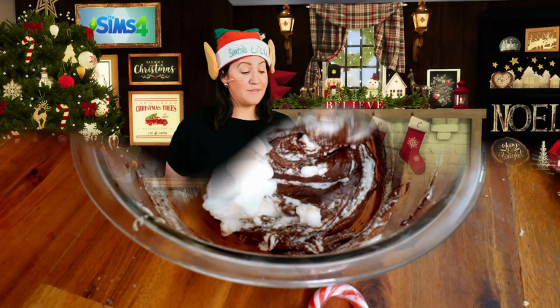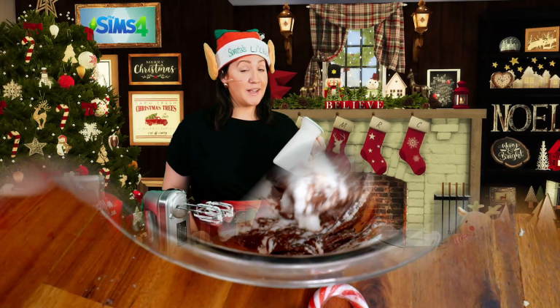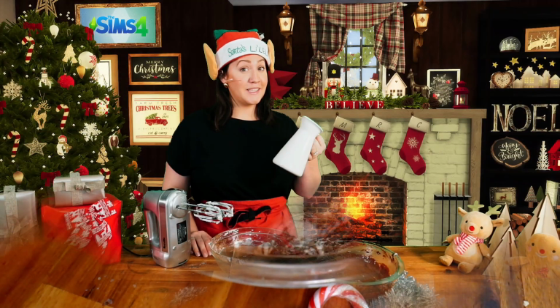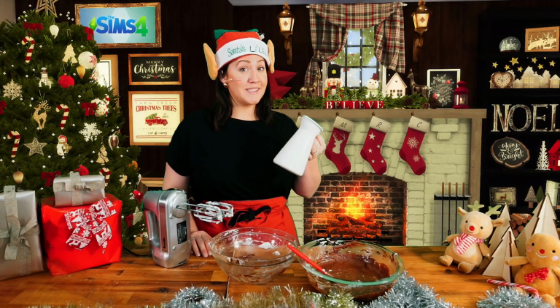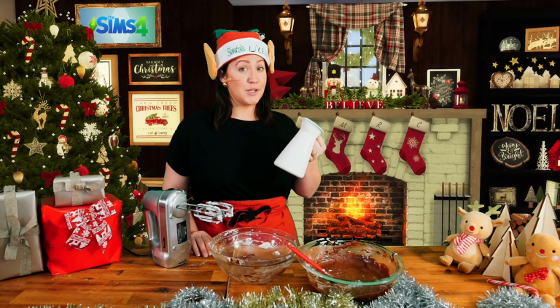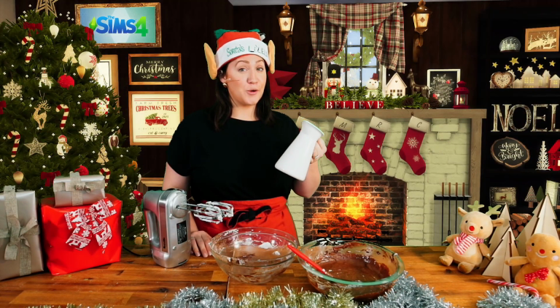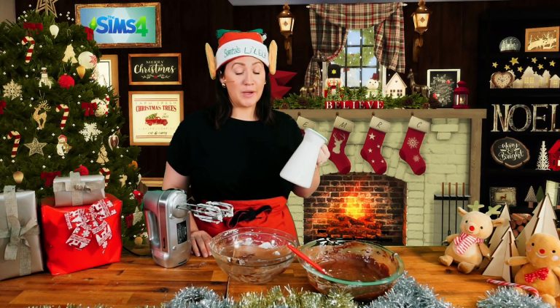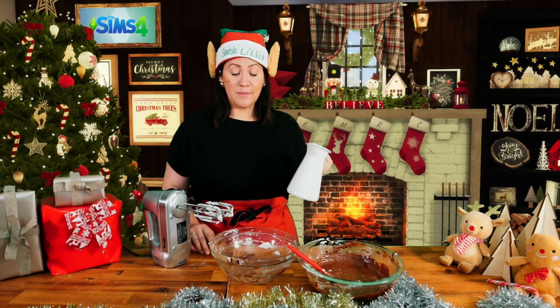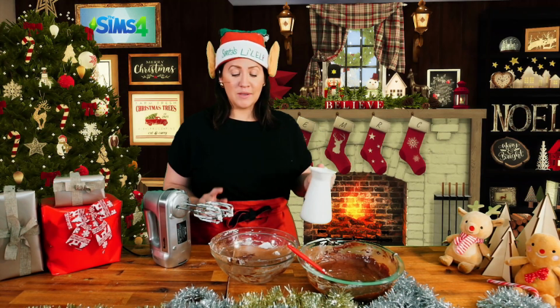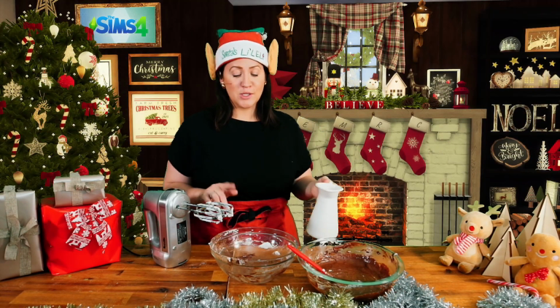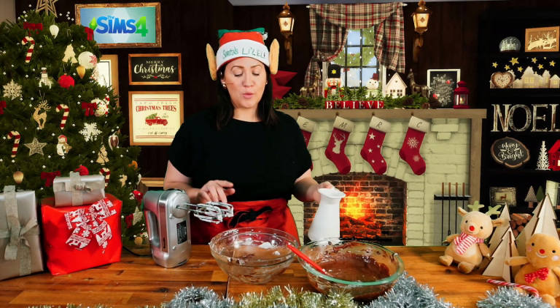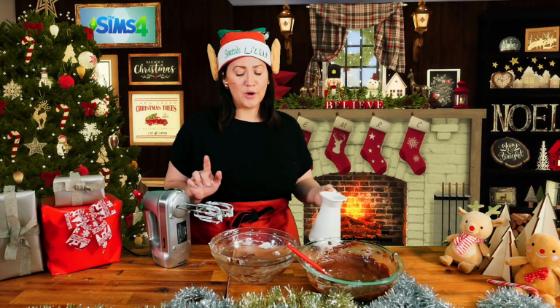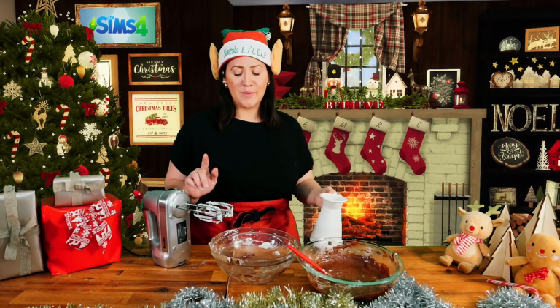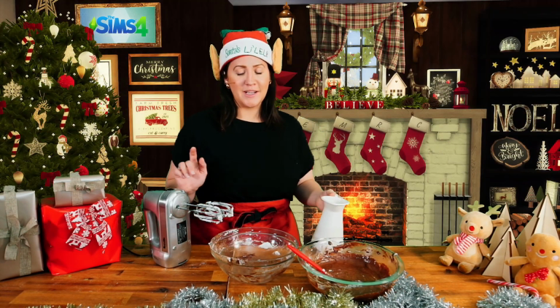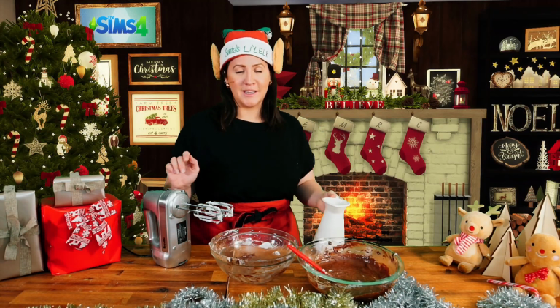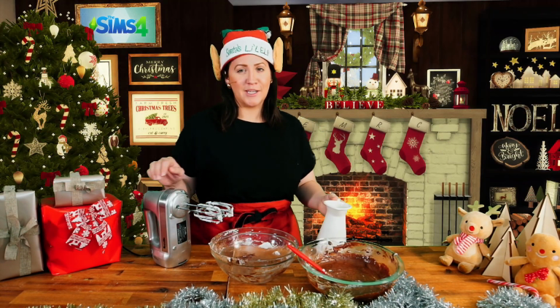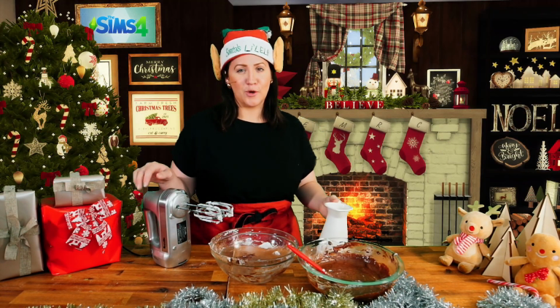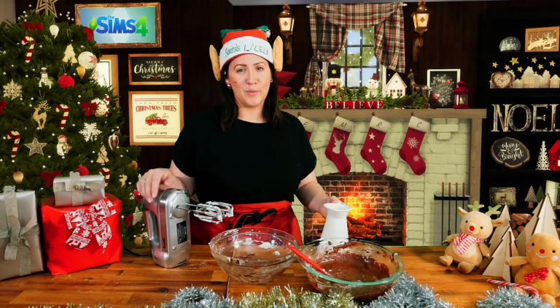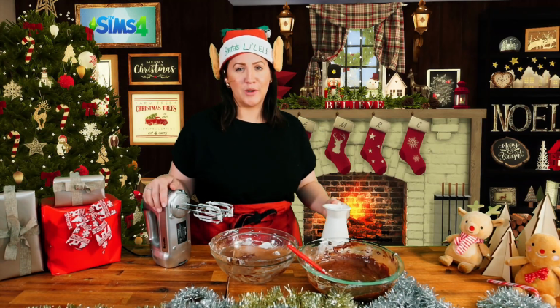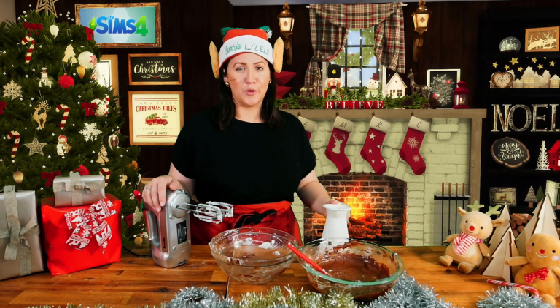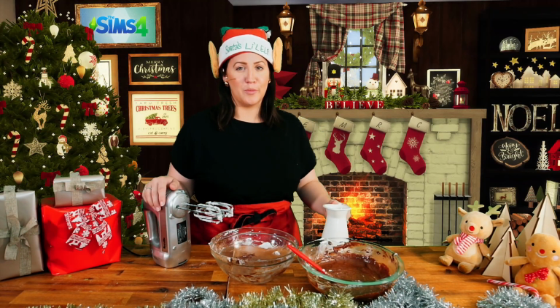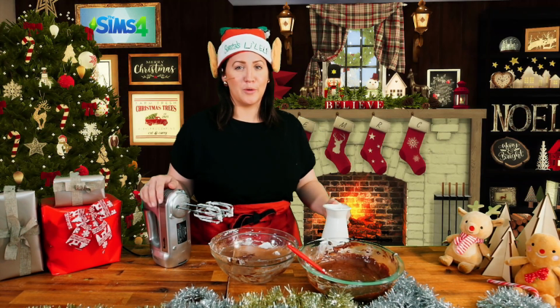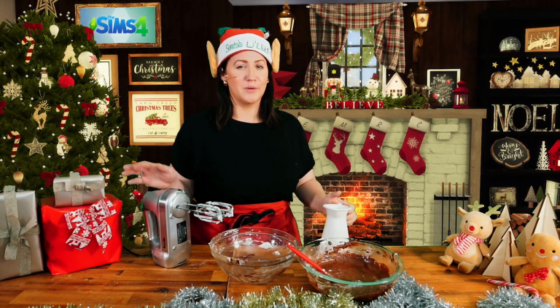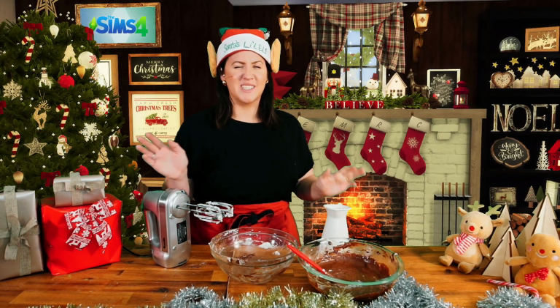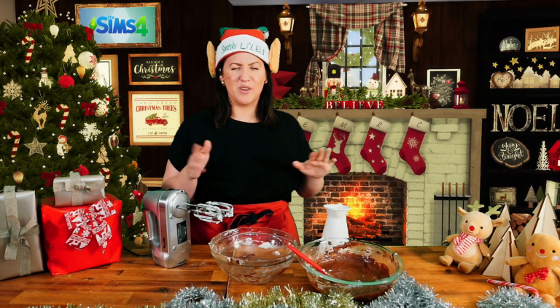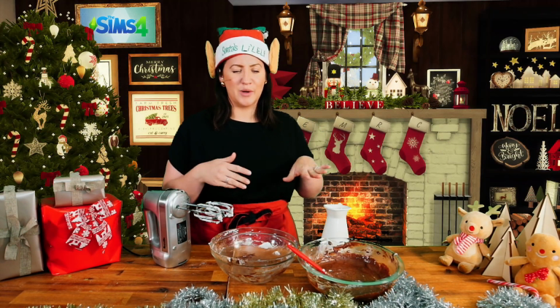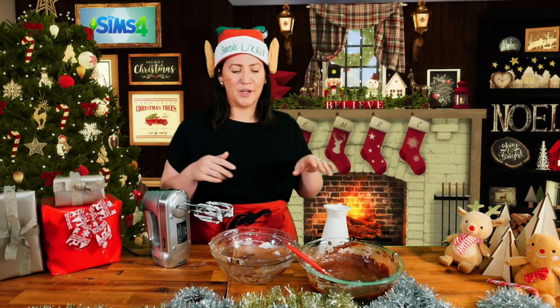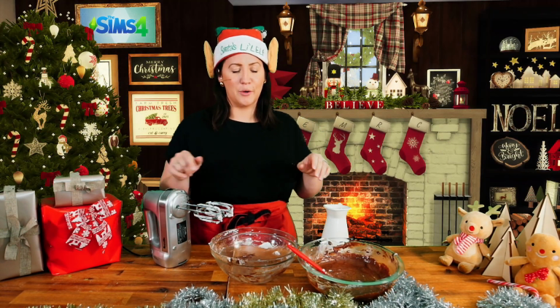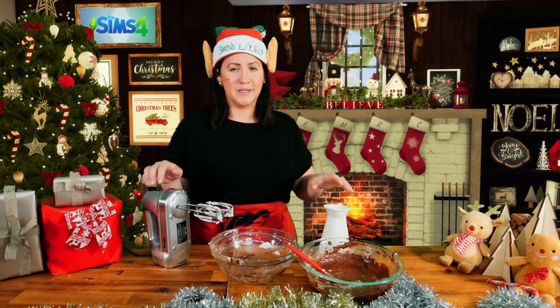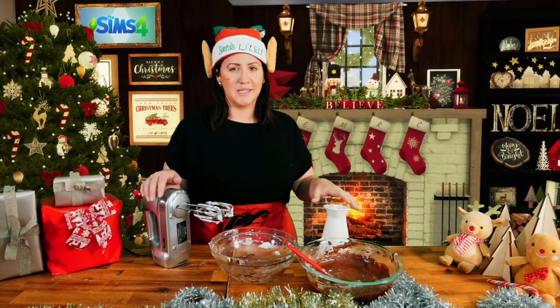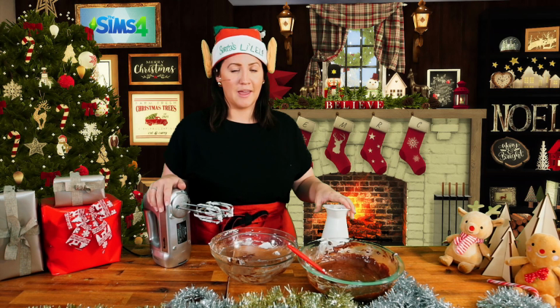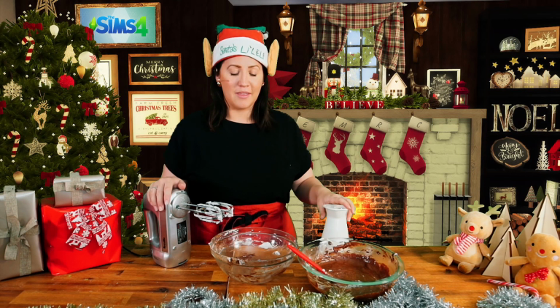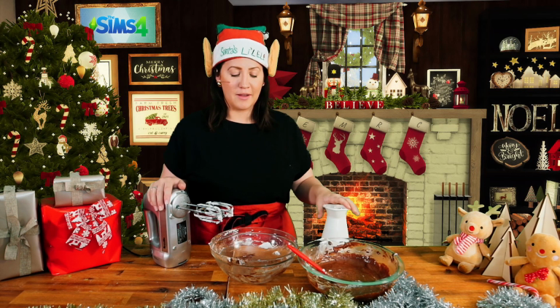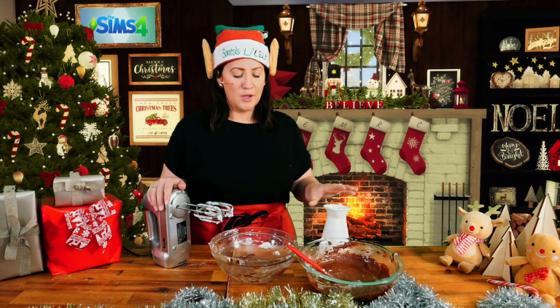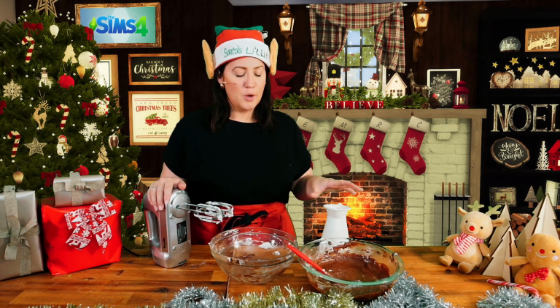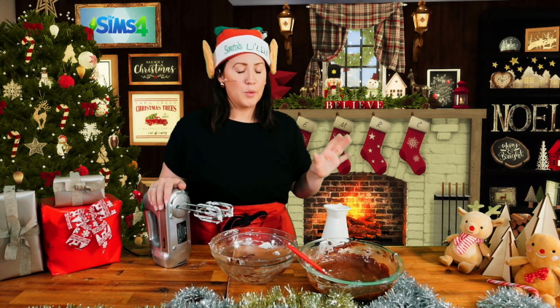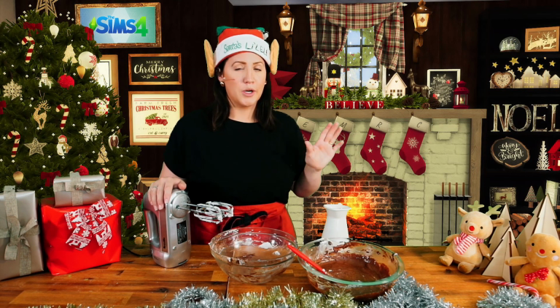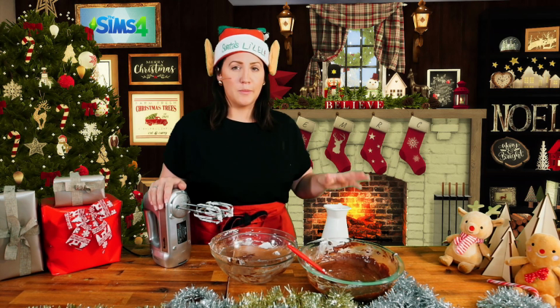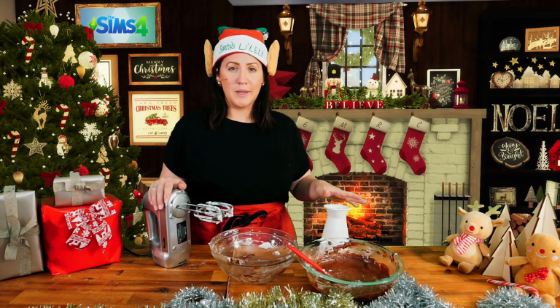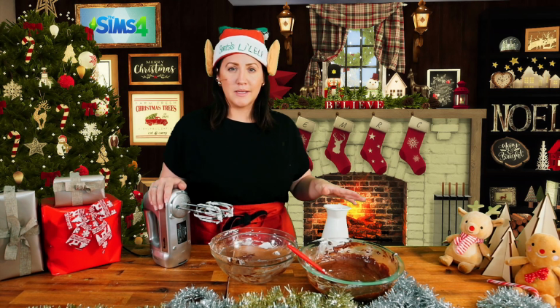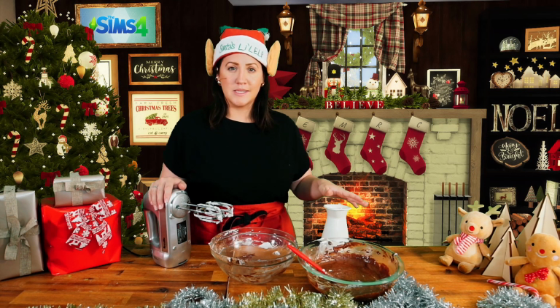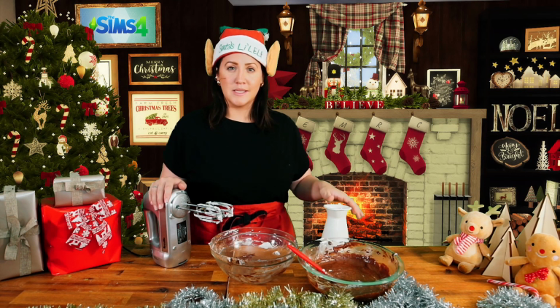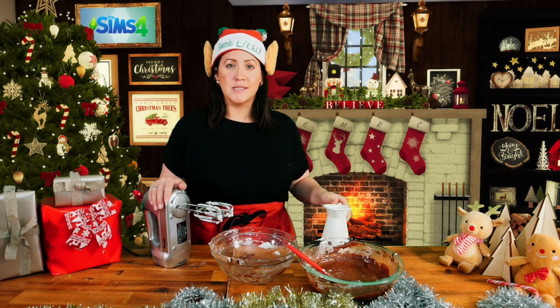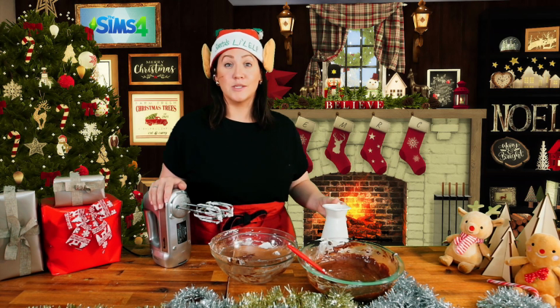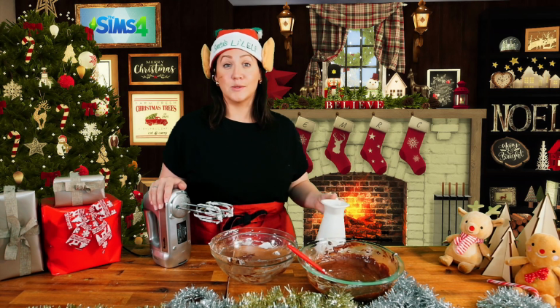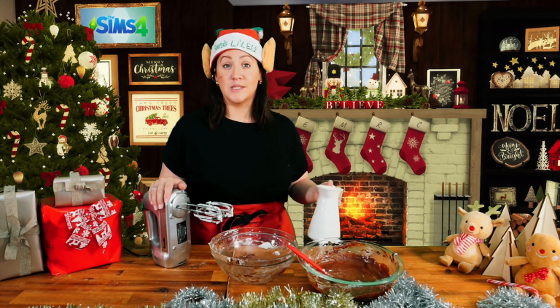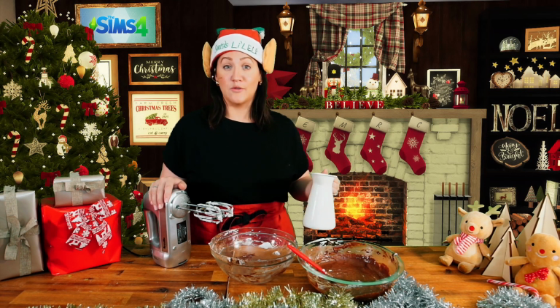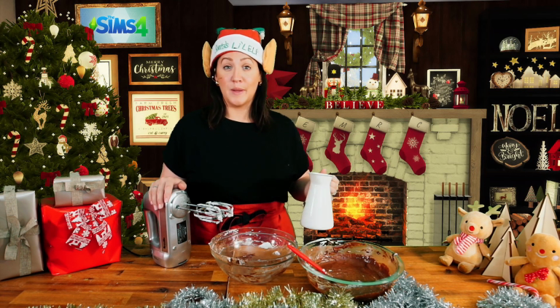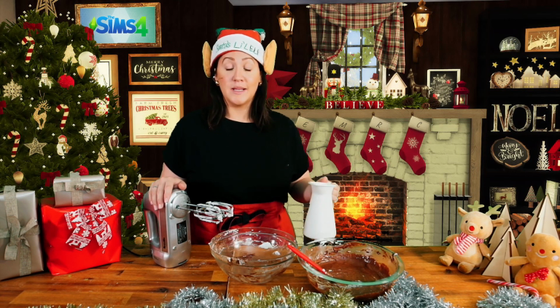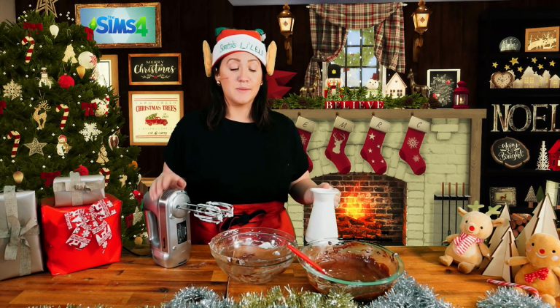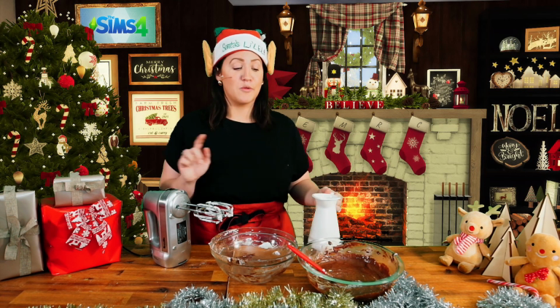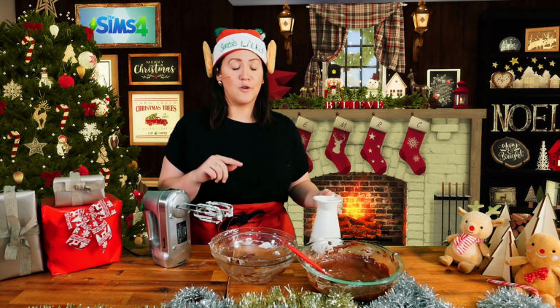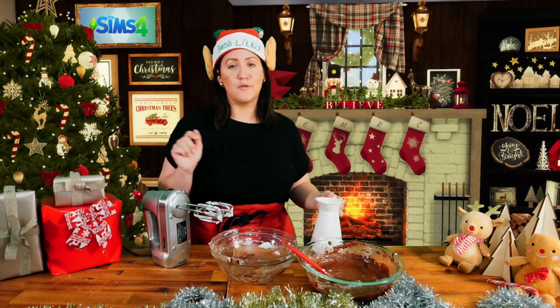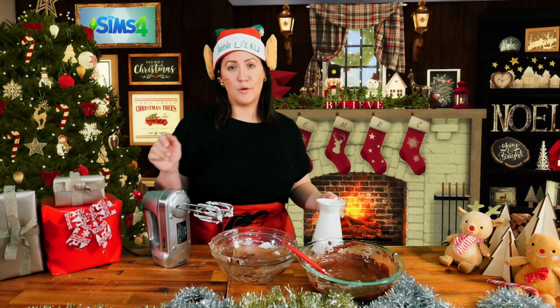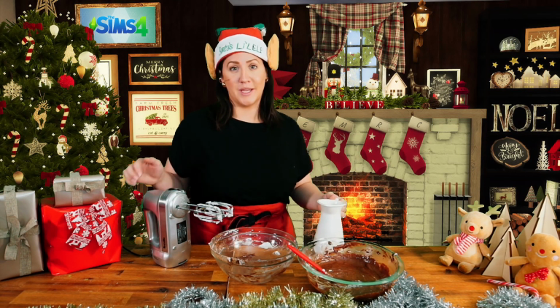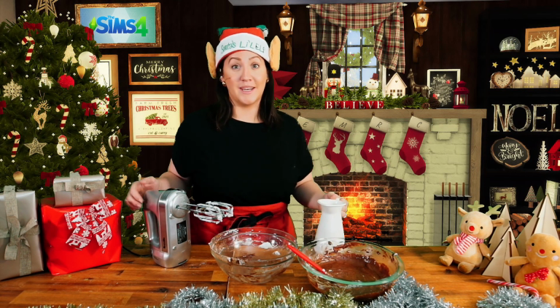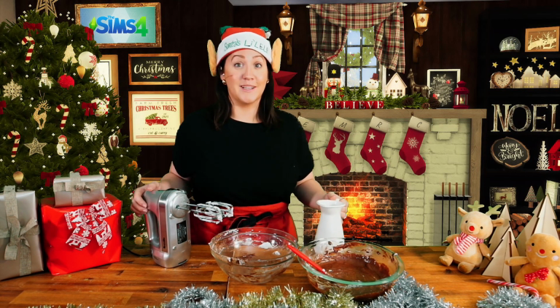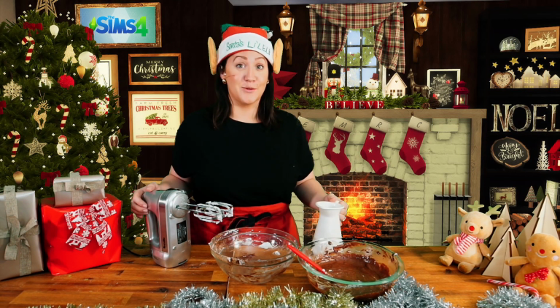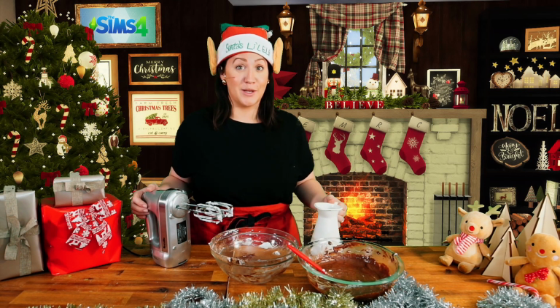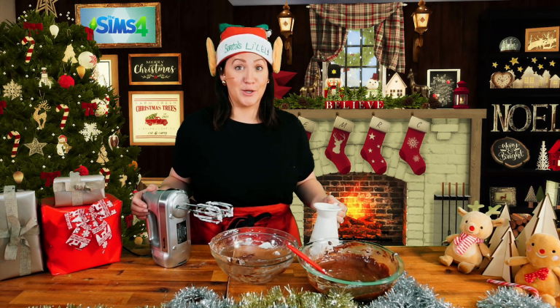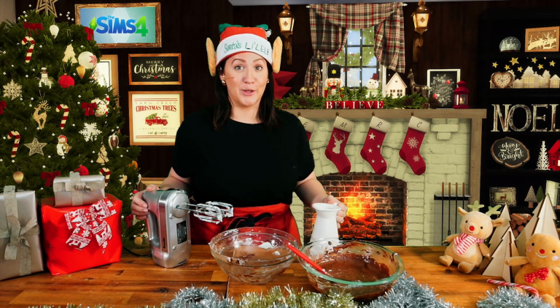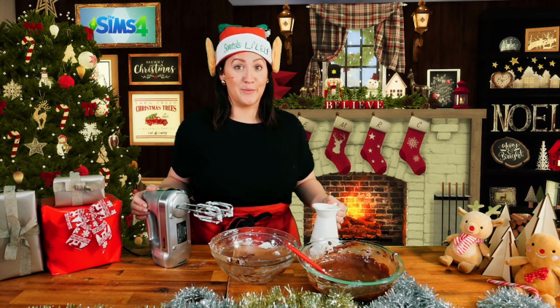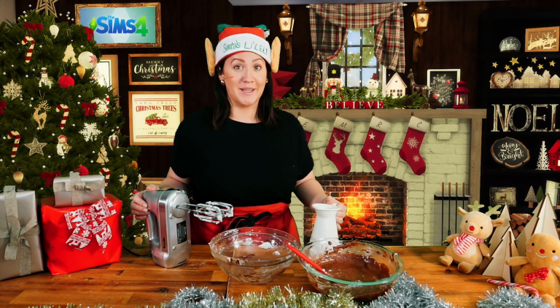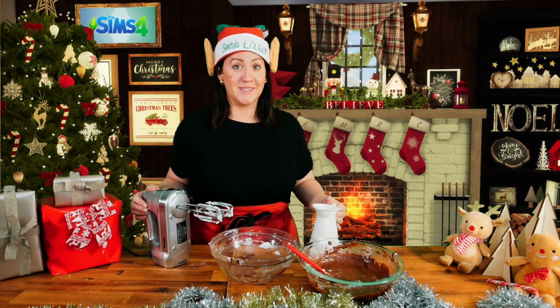Finally, the cream. Don't worry about cleaning your beater or bowl — it's all going to go in together. We're going to mix this until stiff peaks before folding it into our chocolate mix.